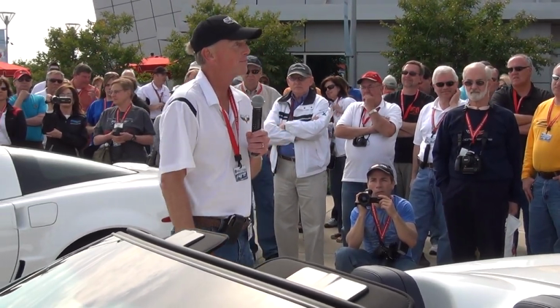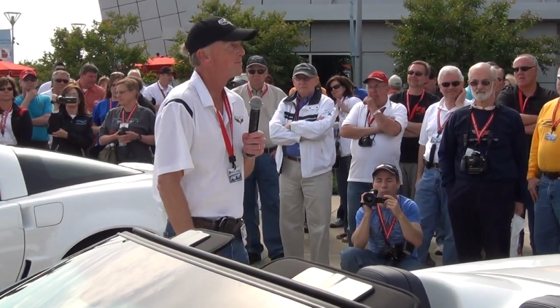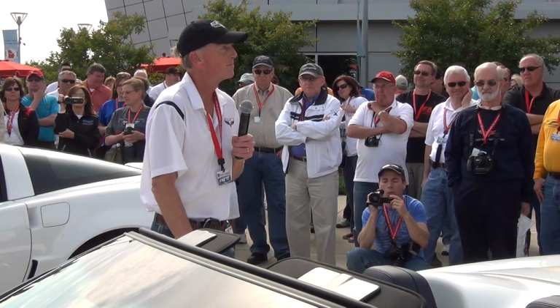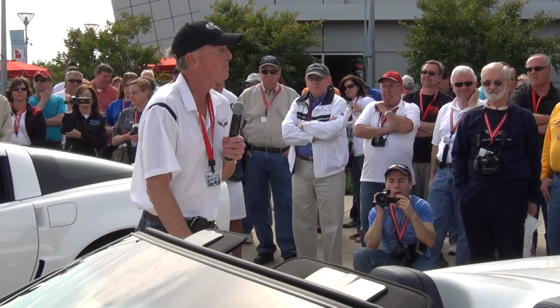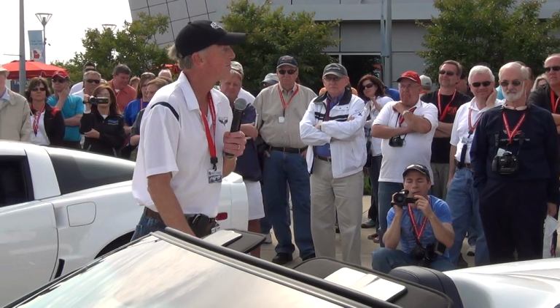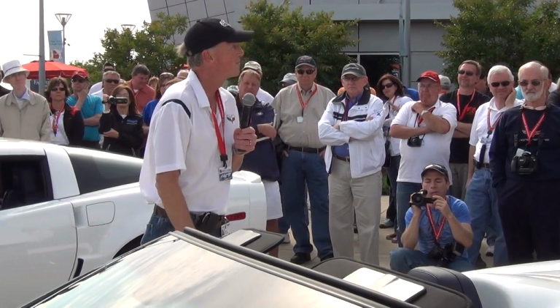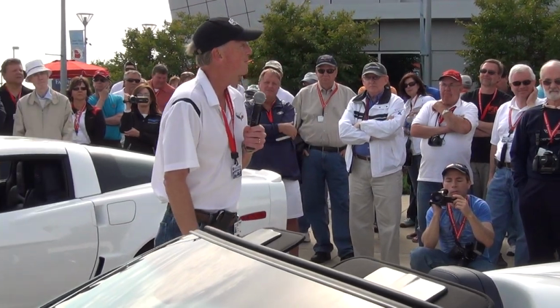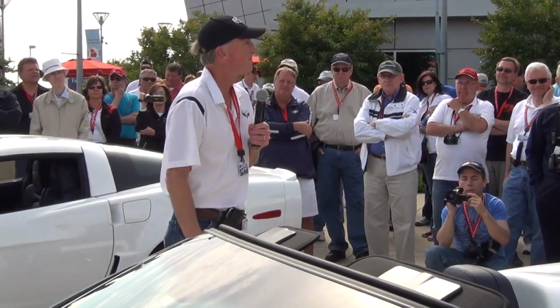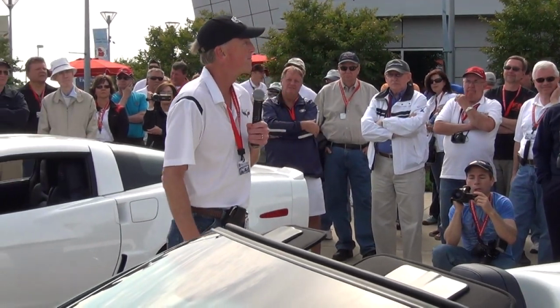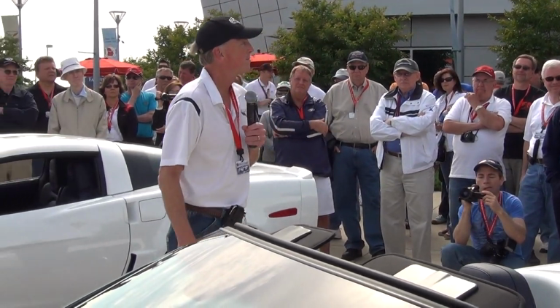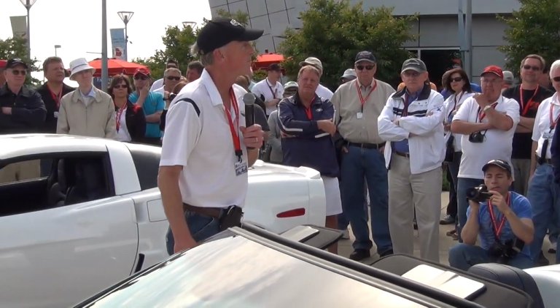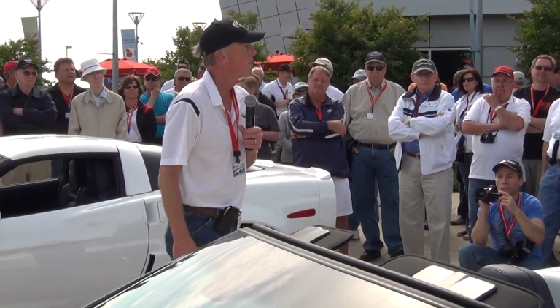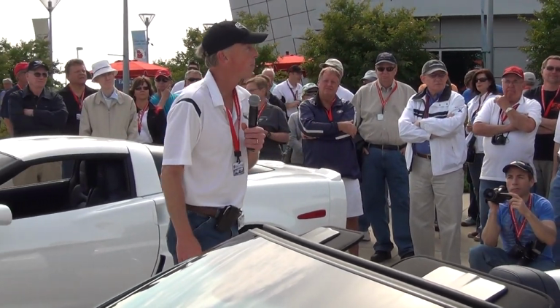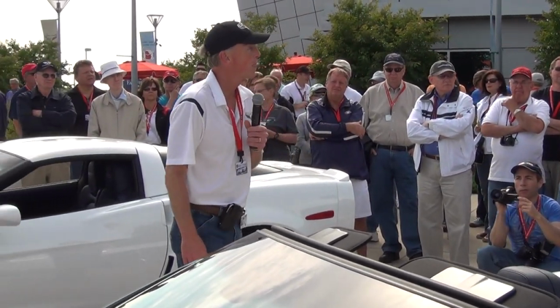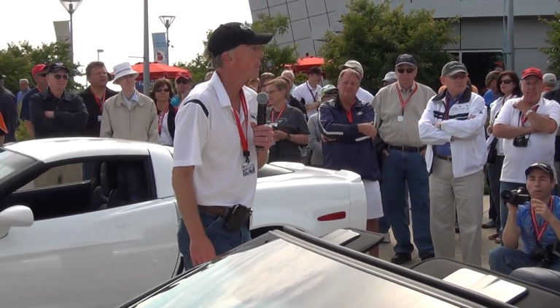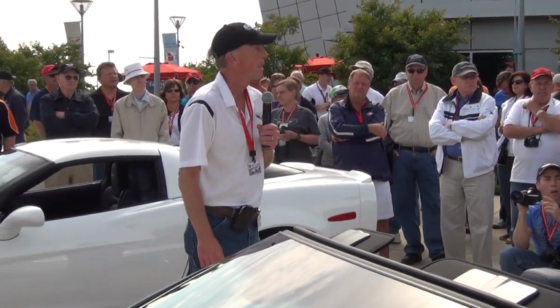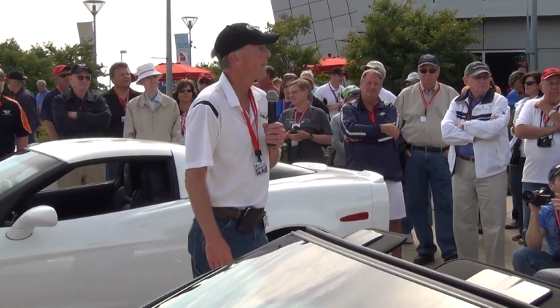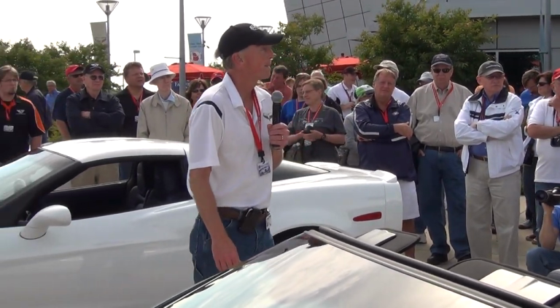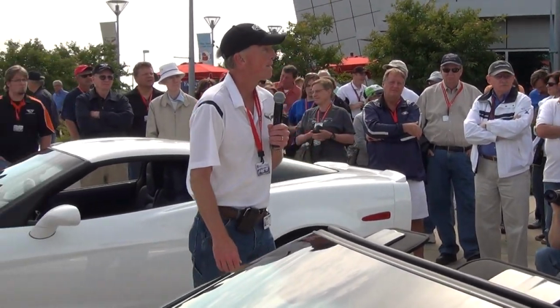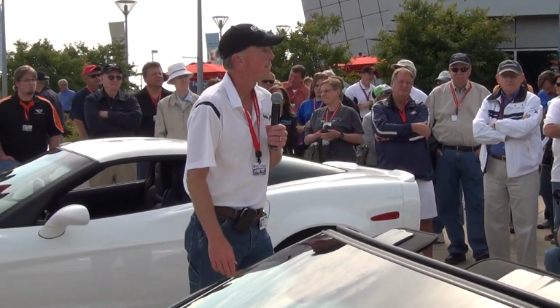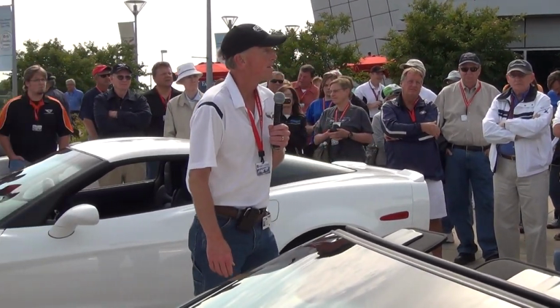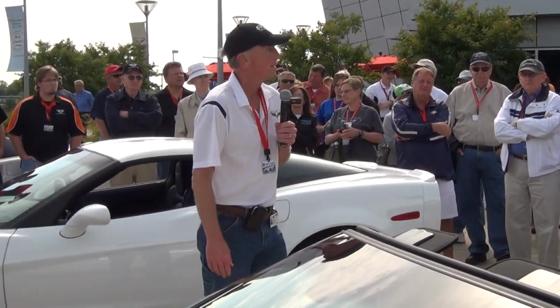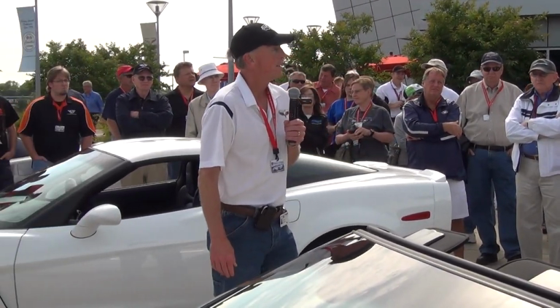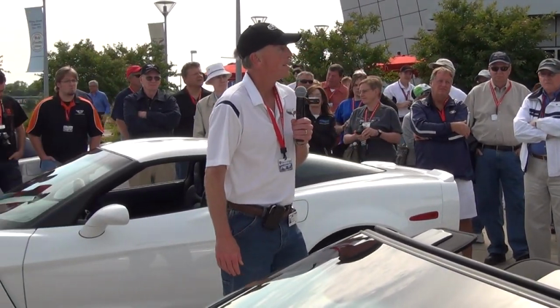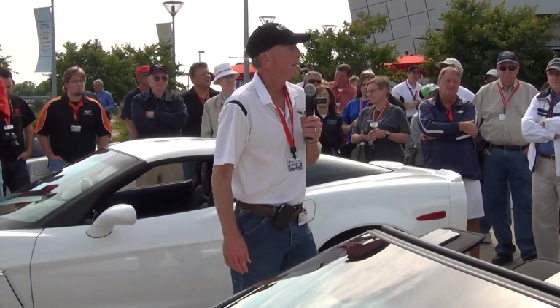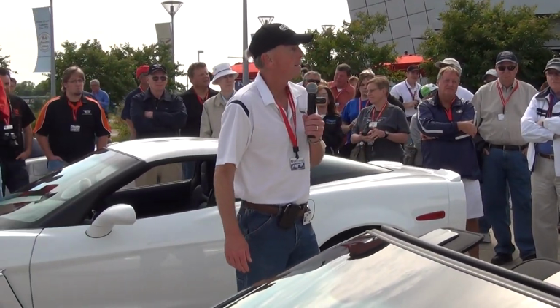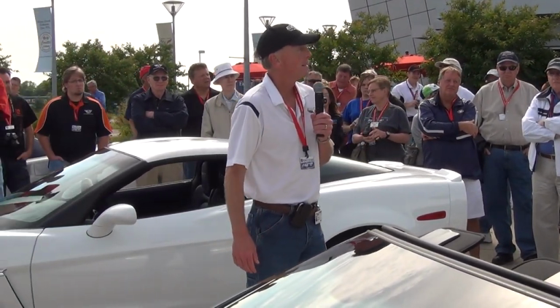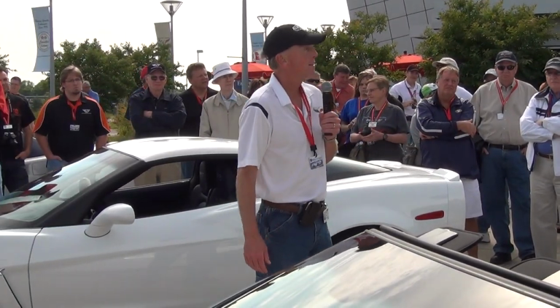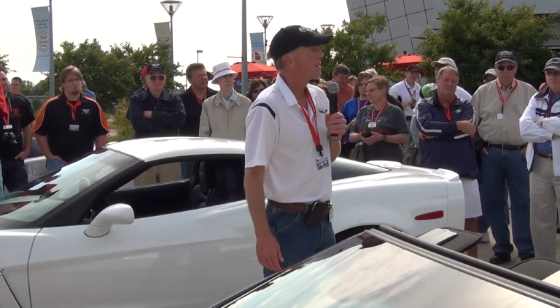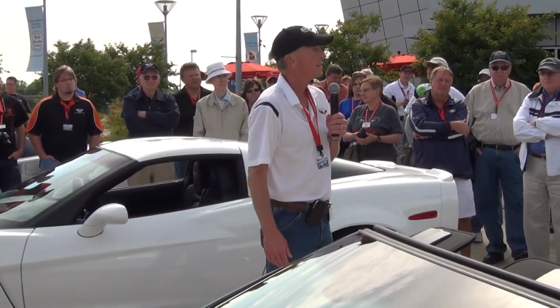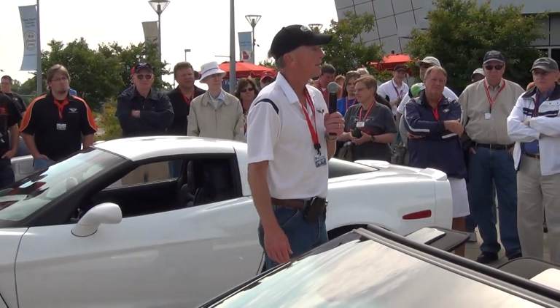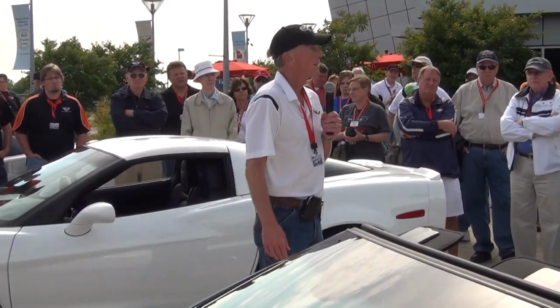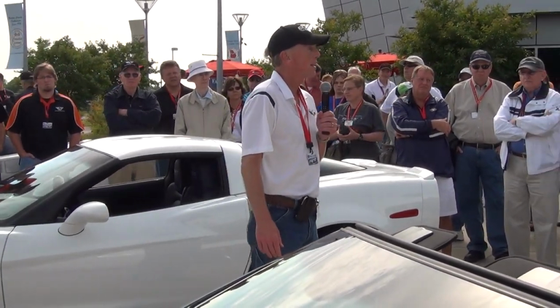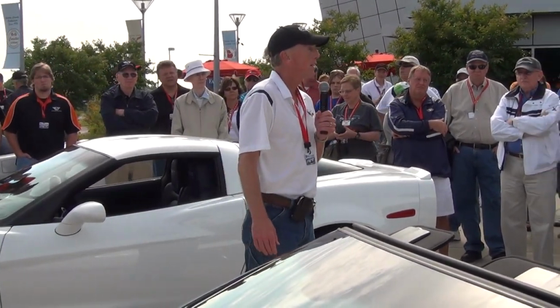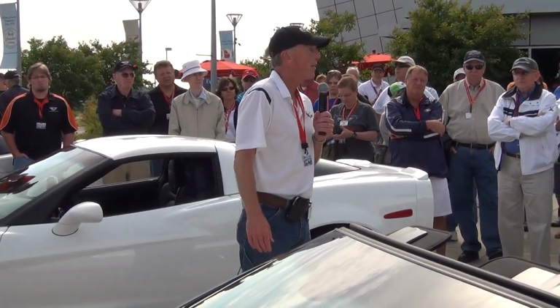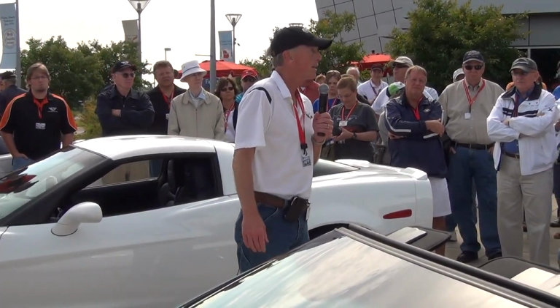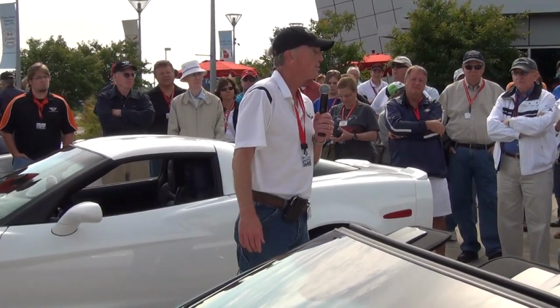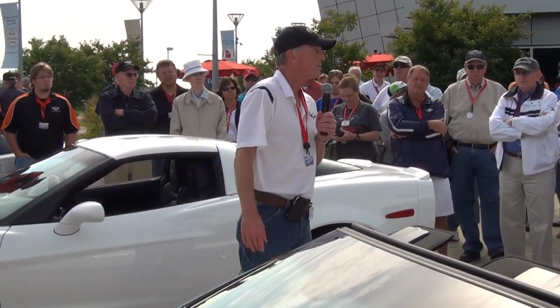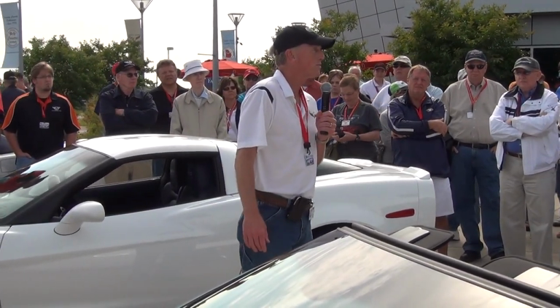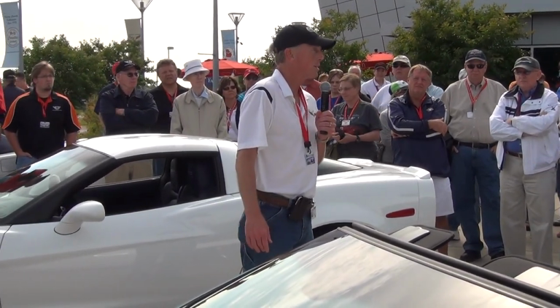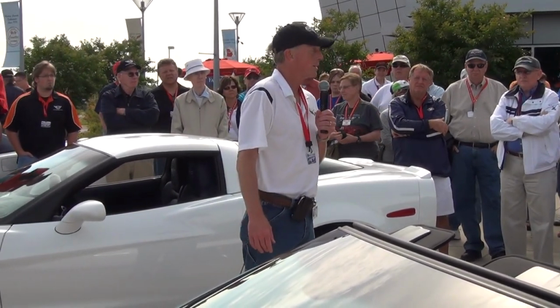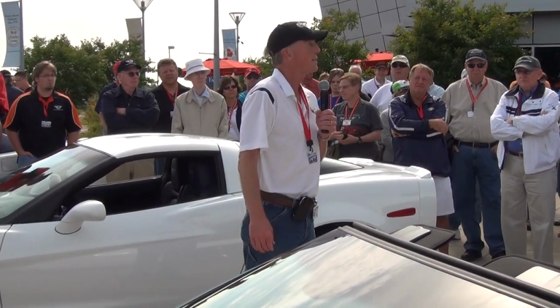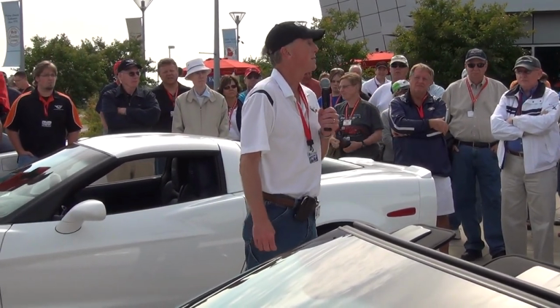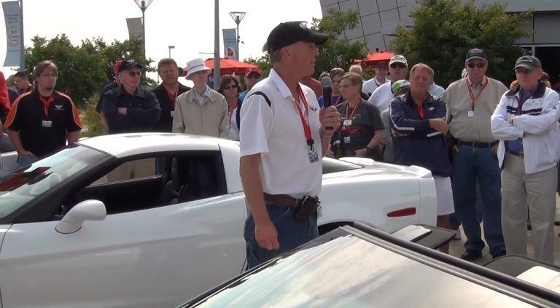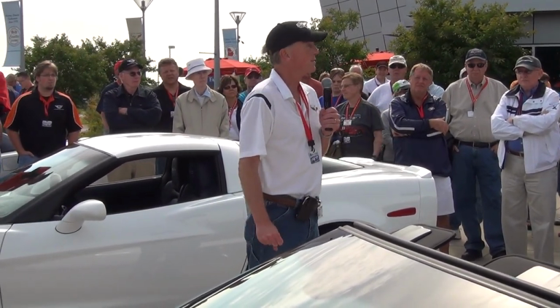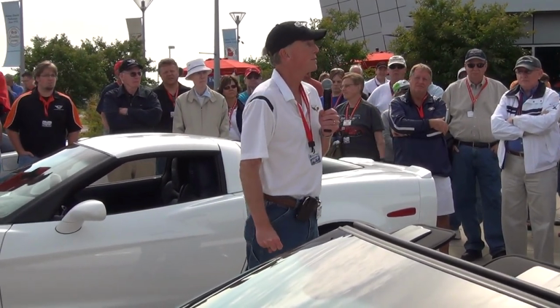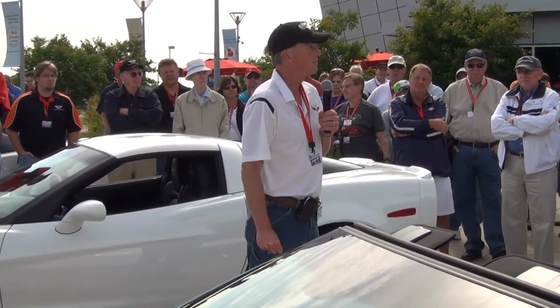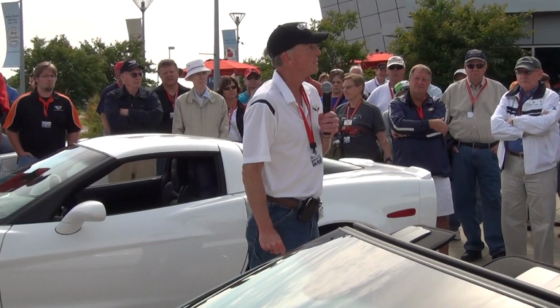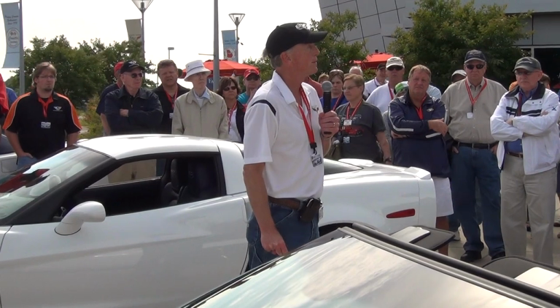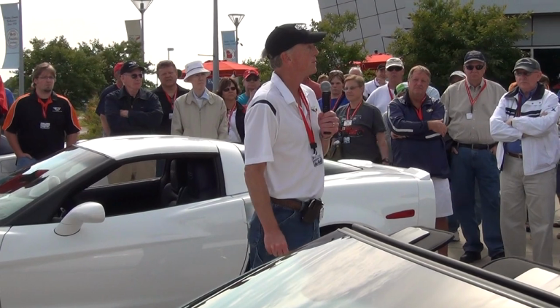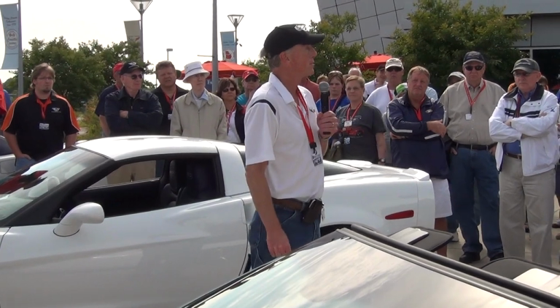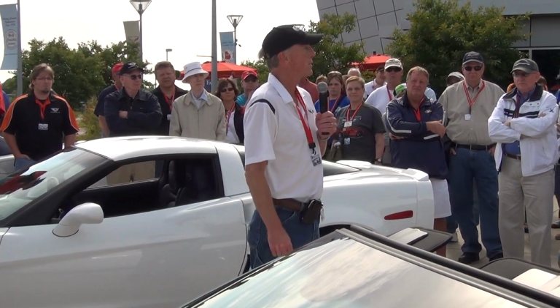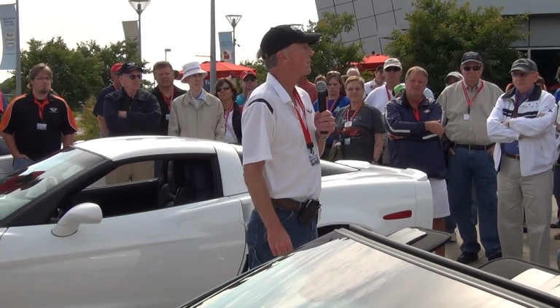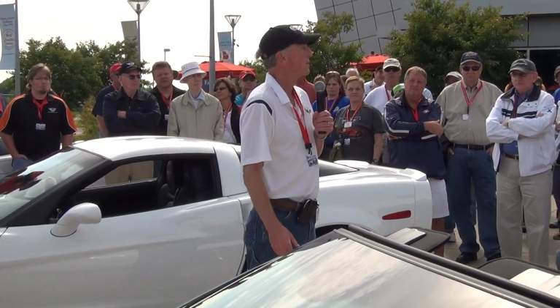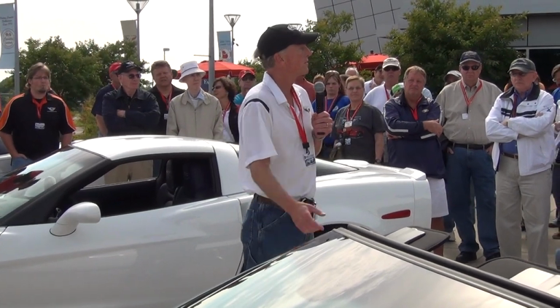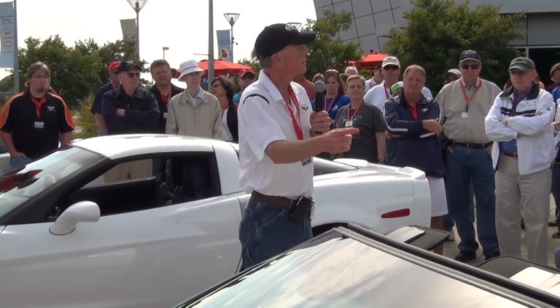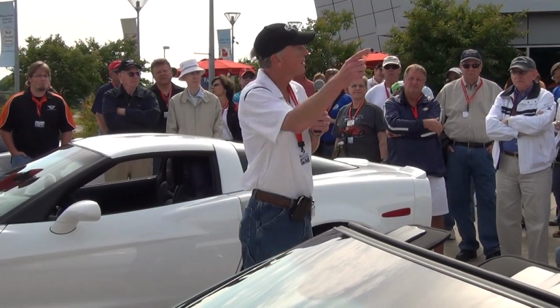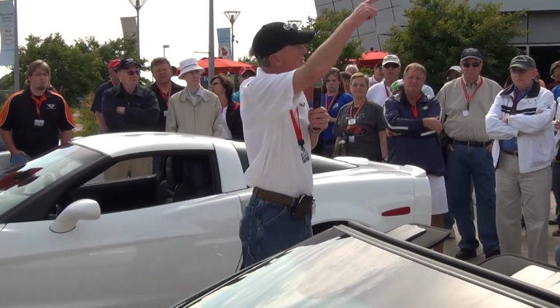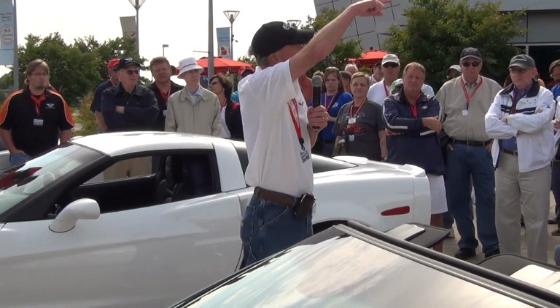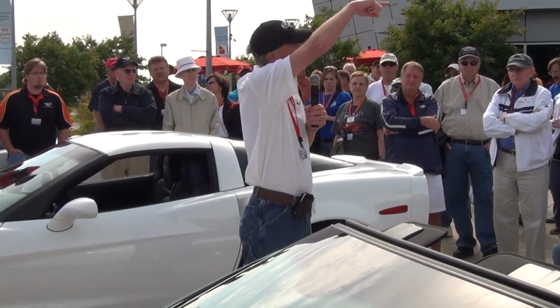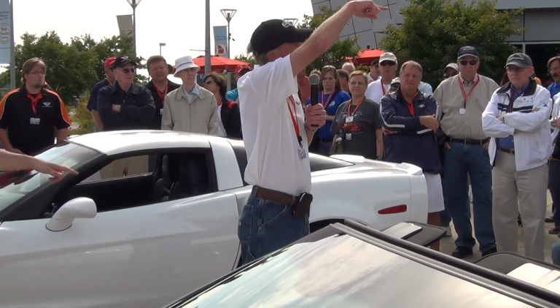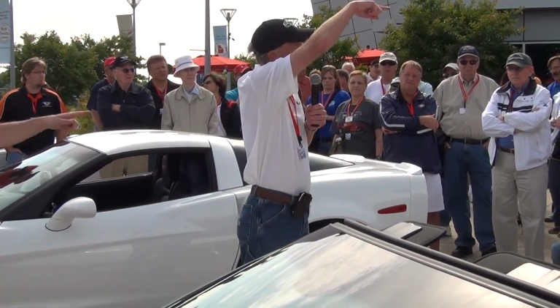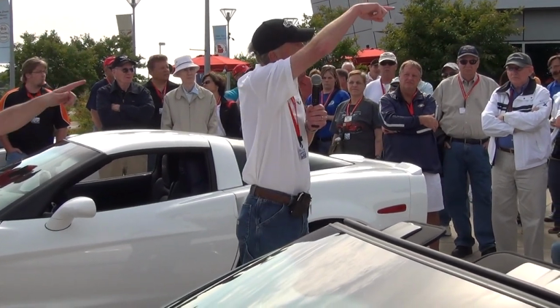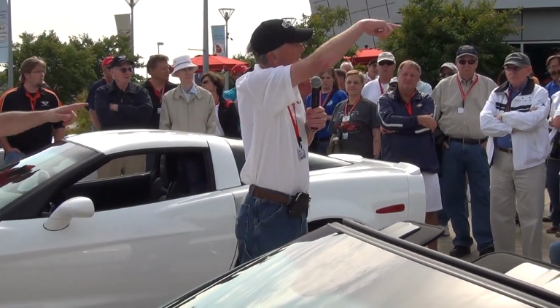Is it the Z06 gearing and transmission? Yes, it is a Z06 transmission.